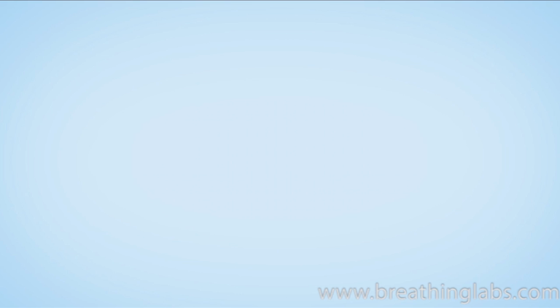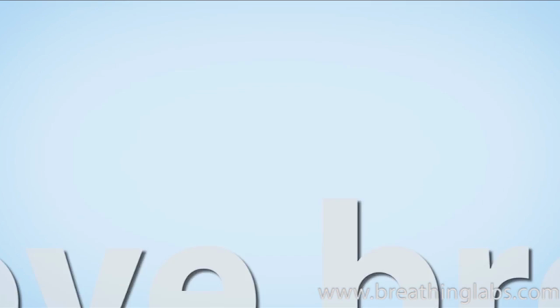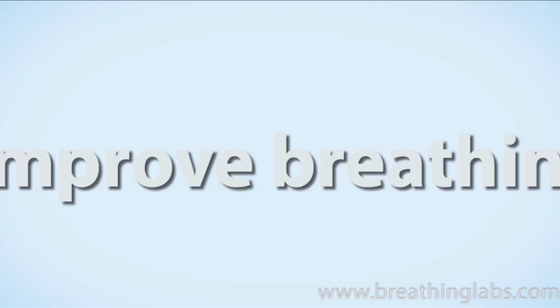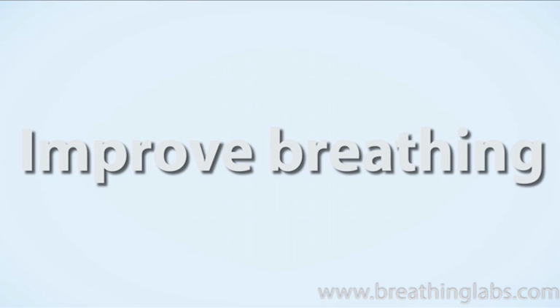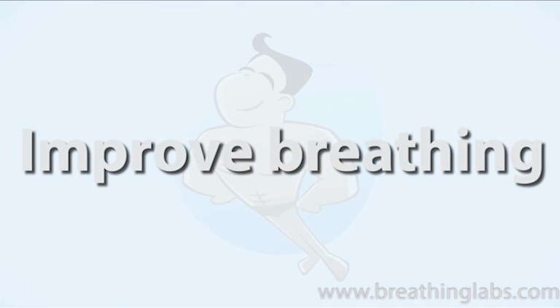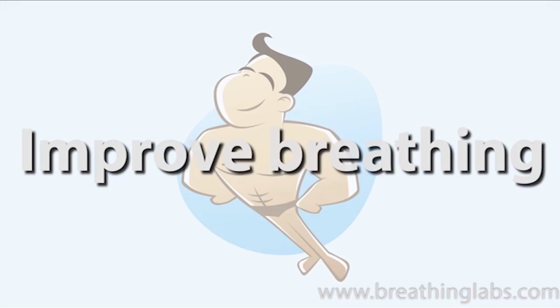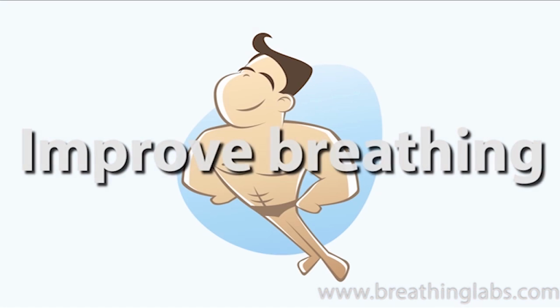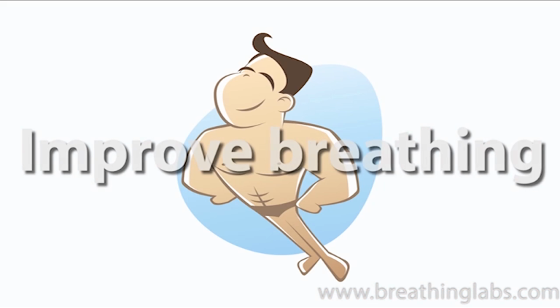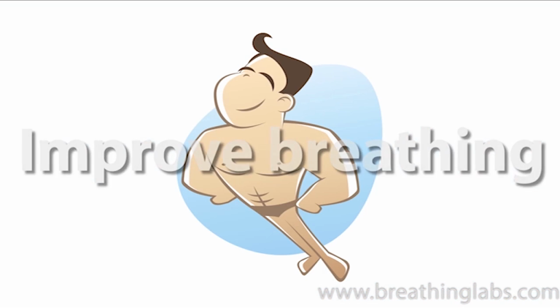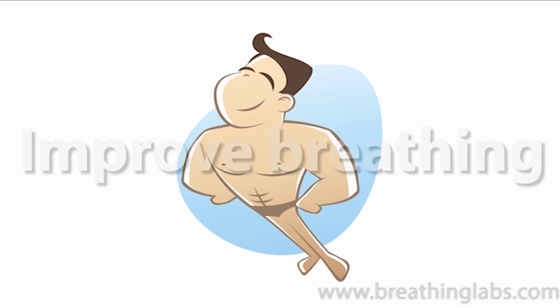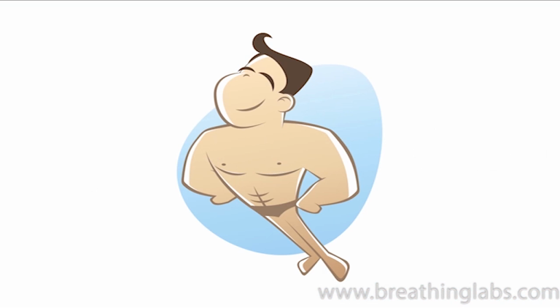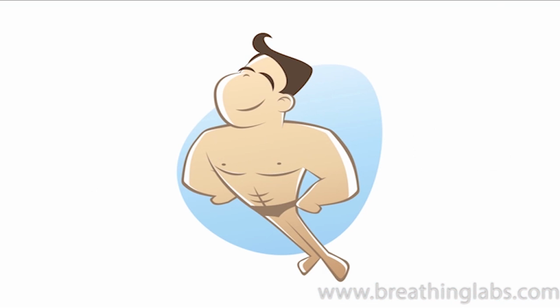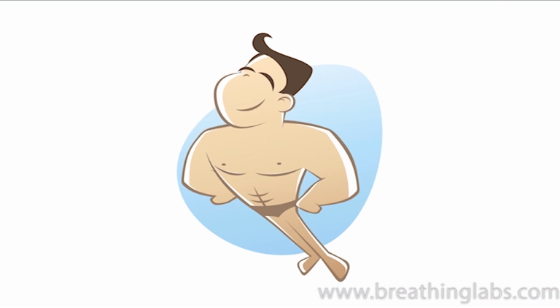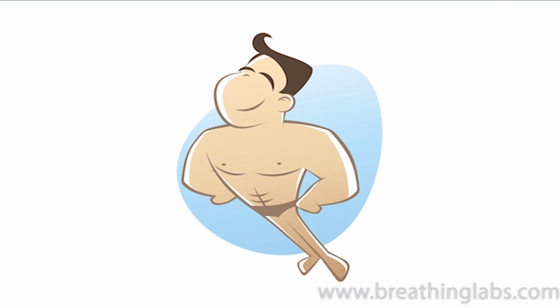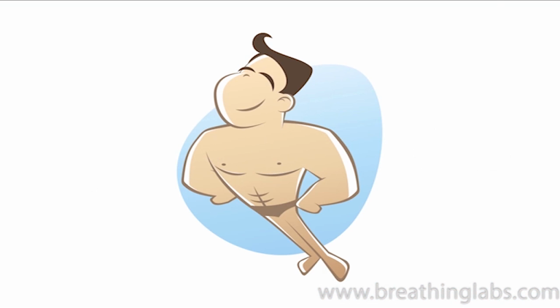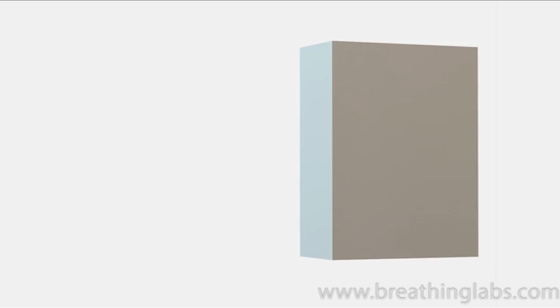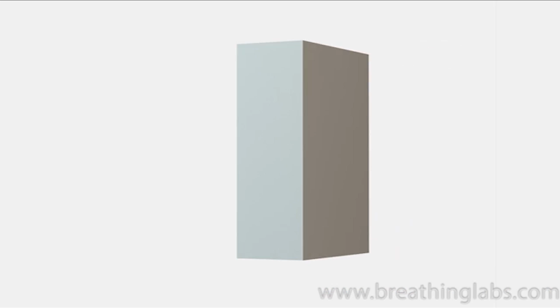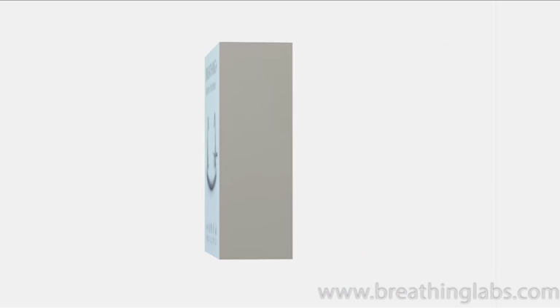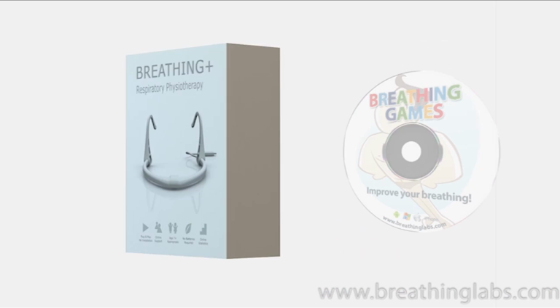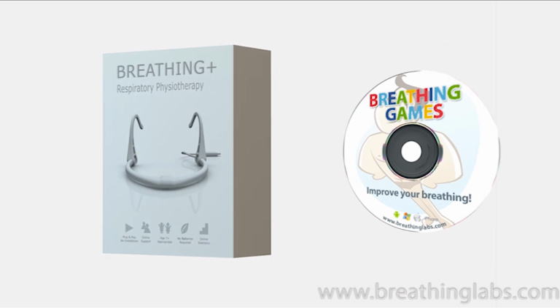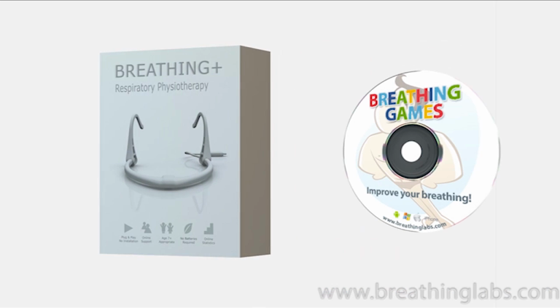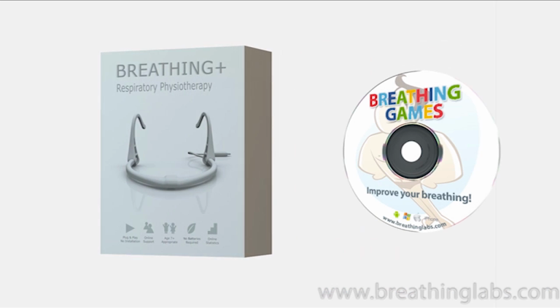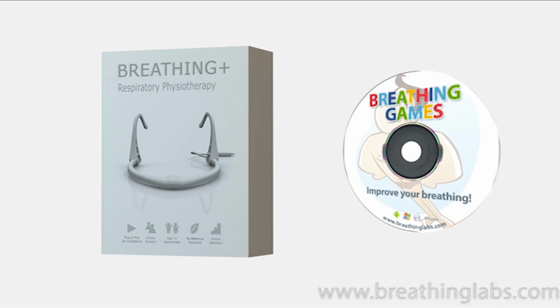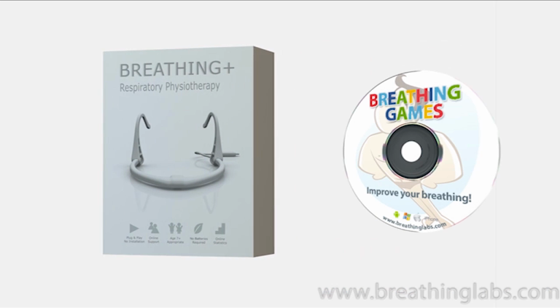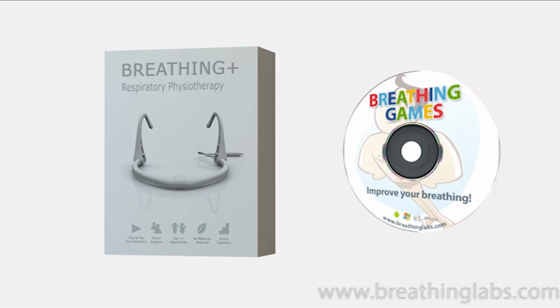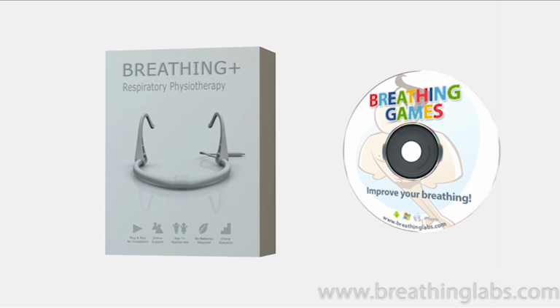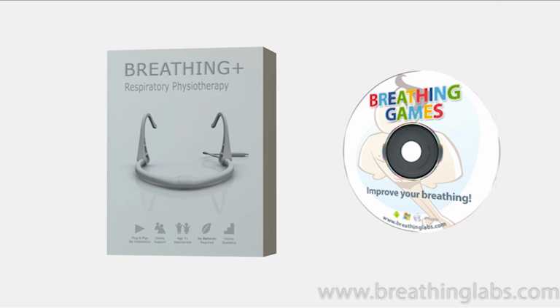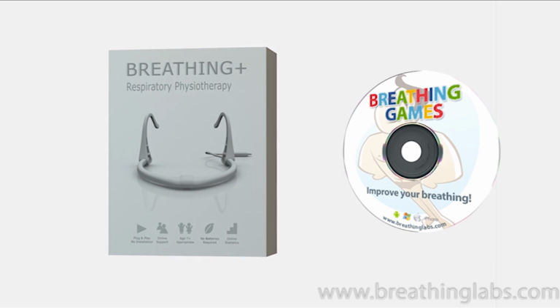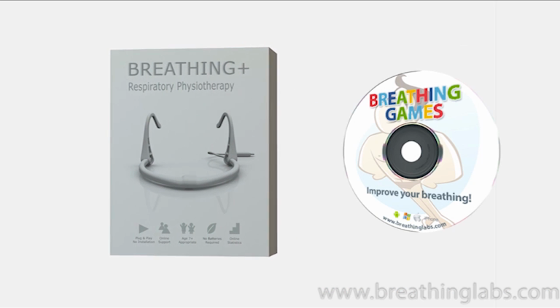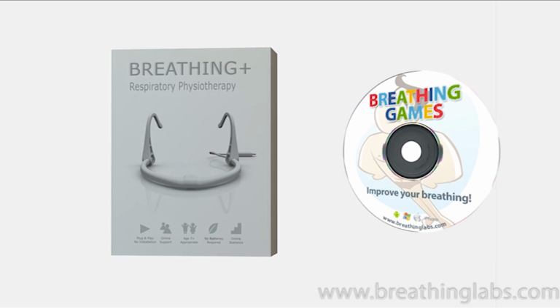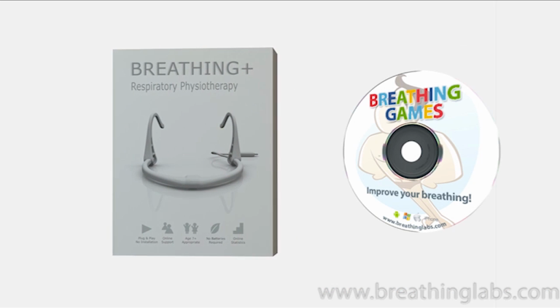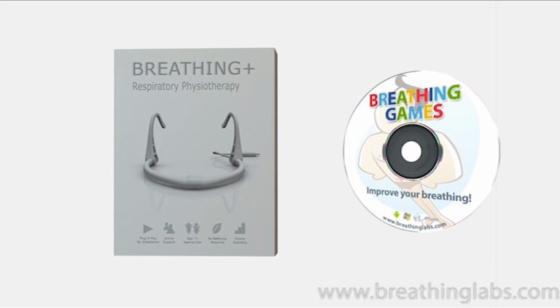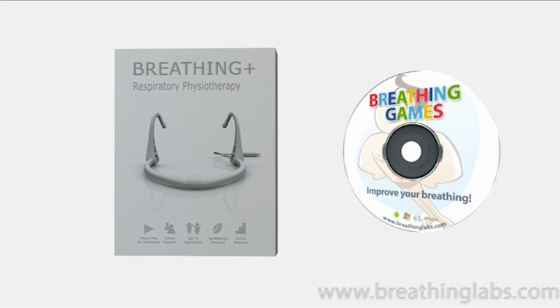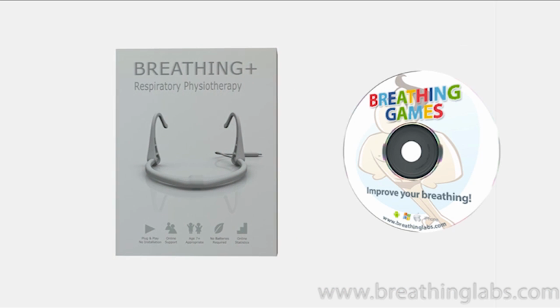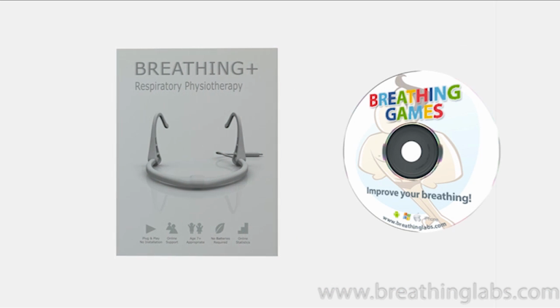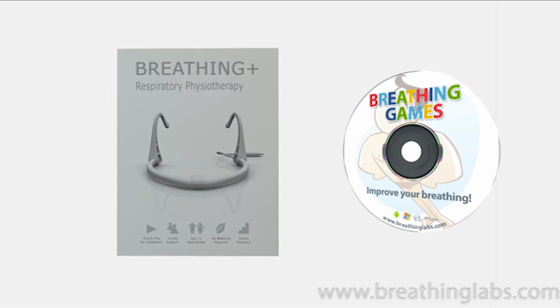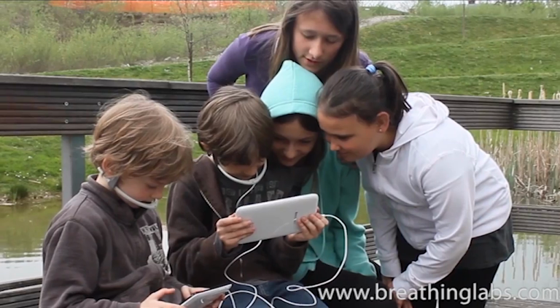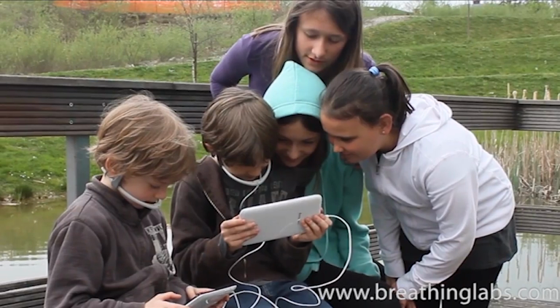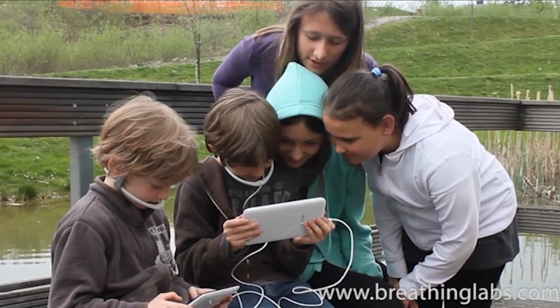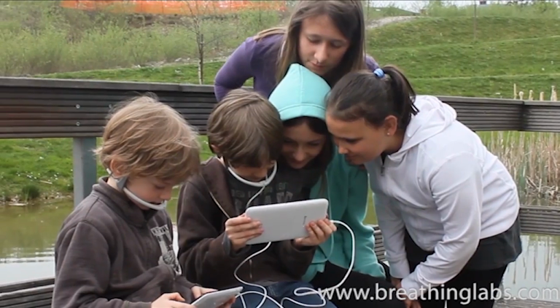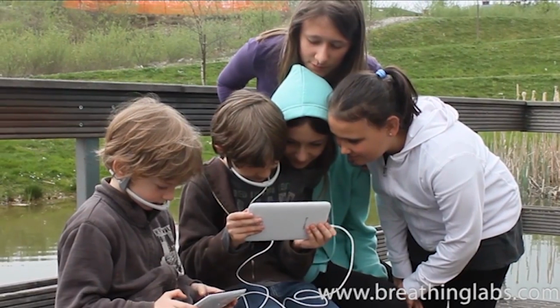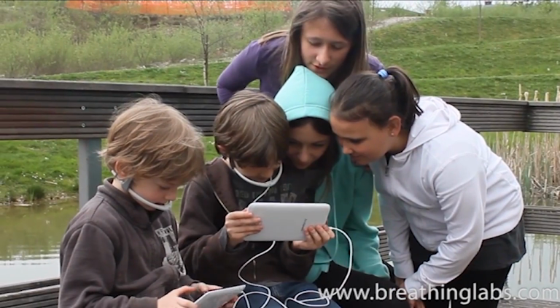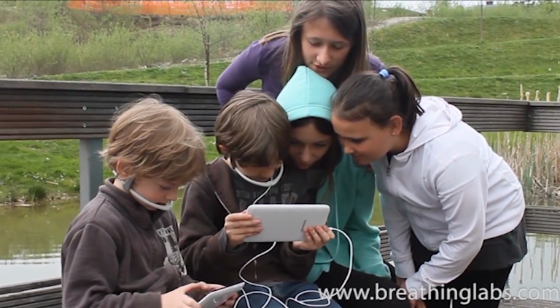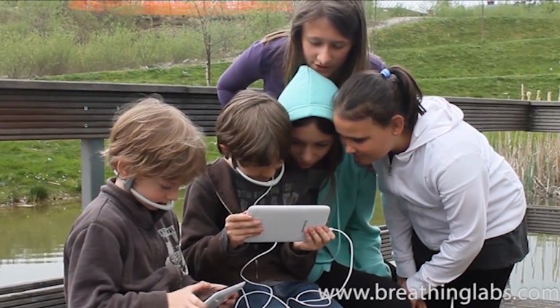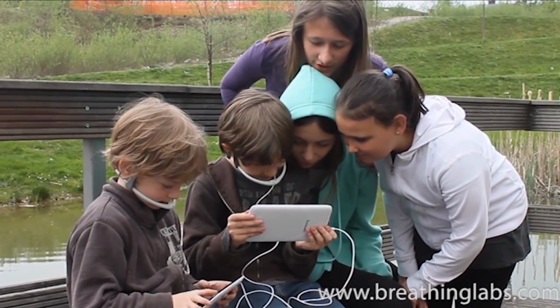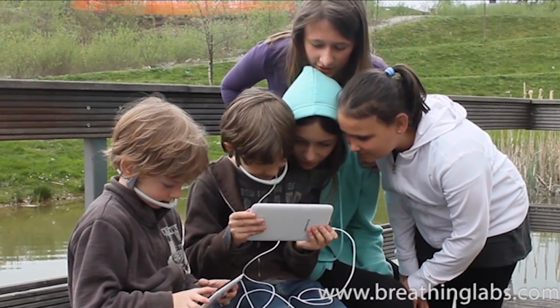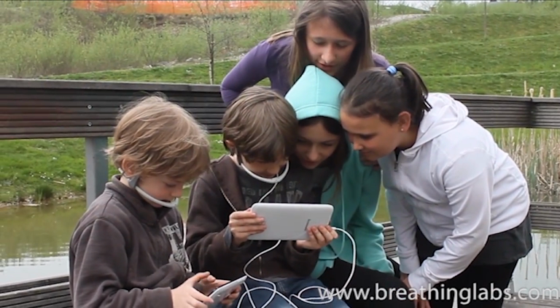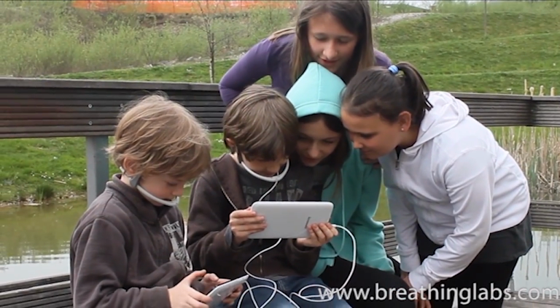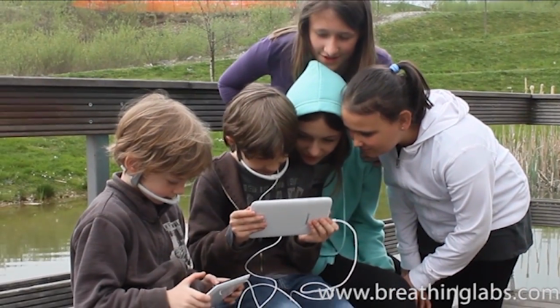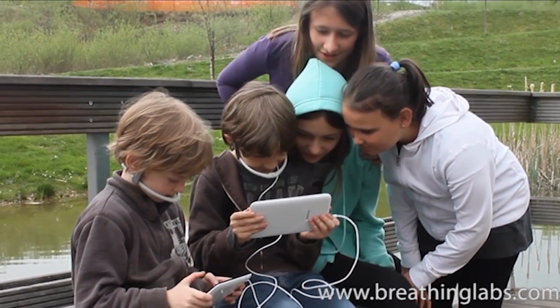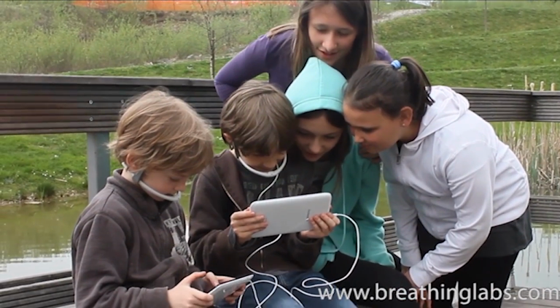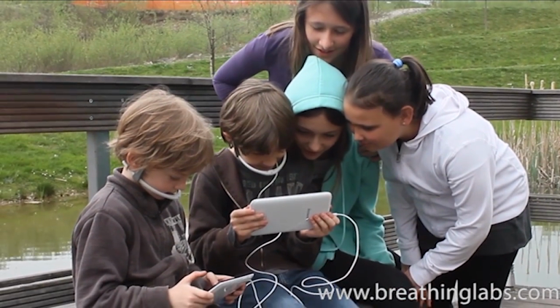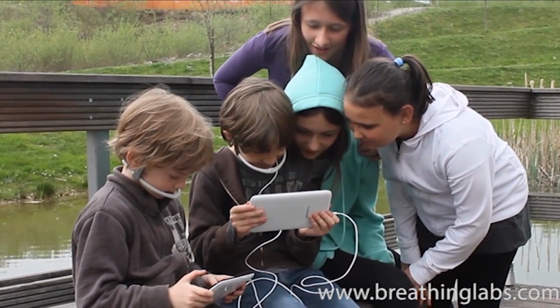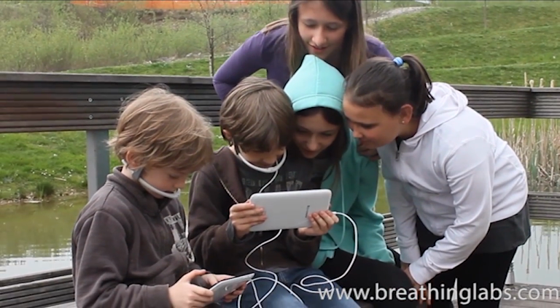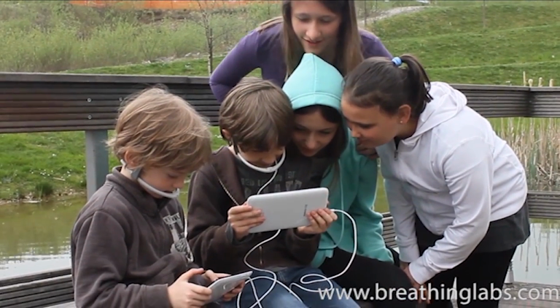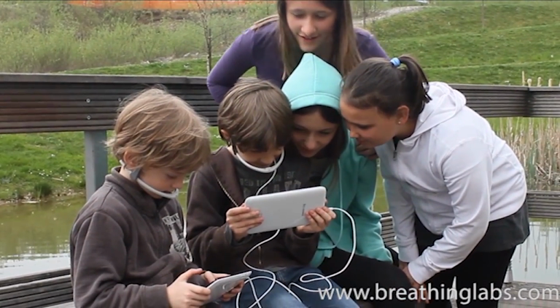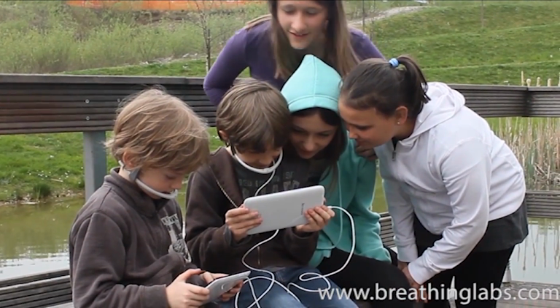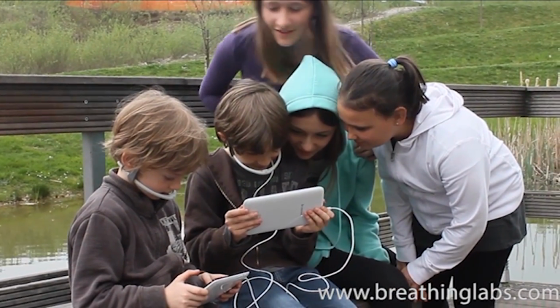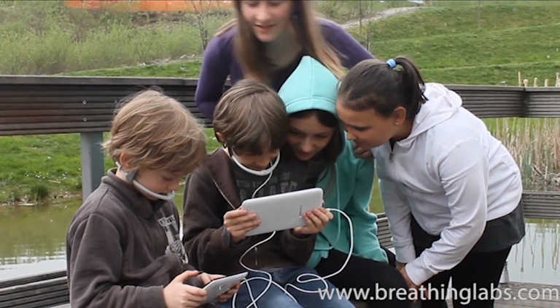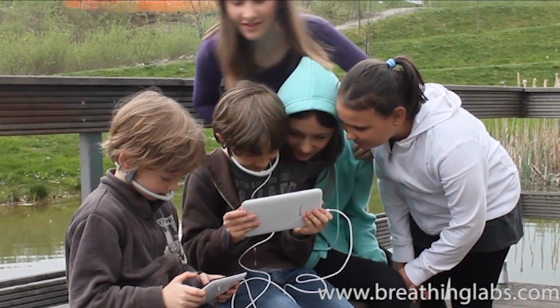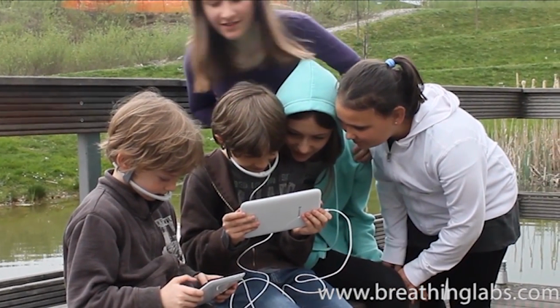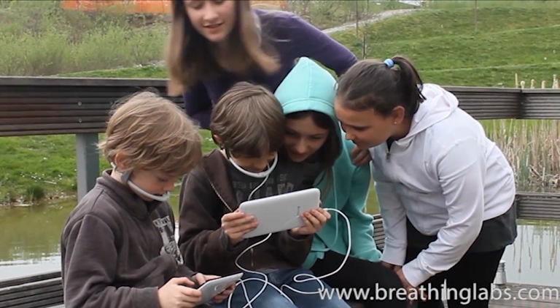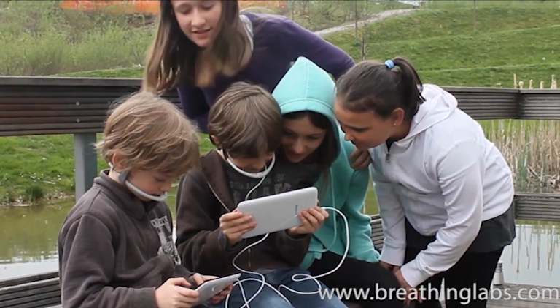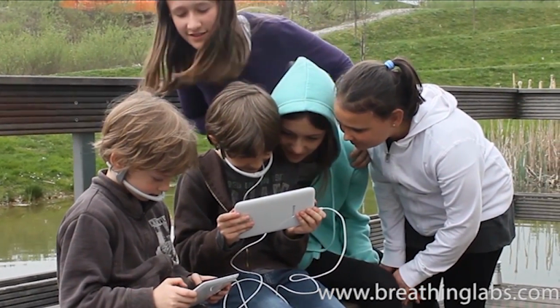Improve breathing with Breathing Games. With Breathing Games, kids exercise their breathing and have fun at the same time.